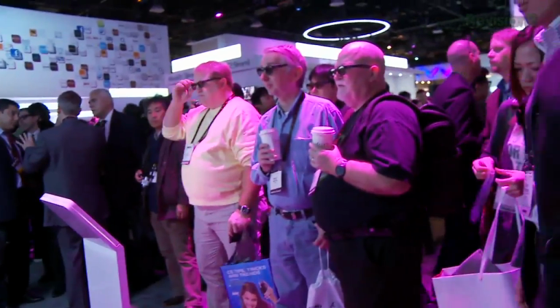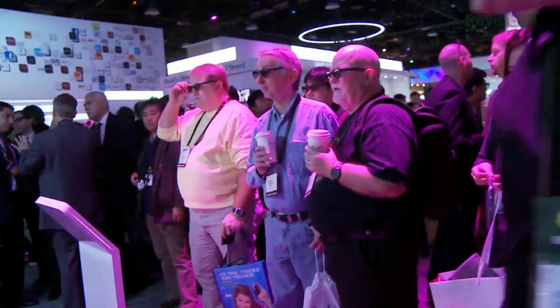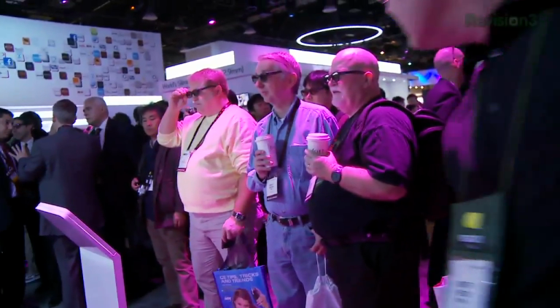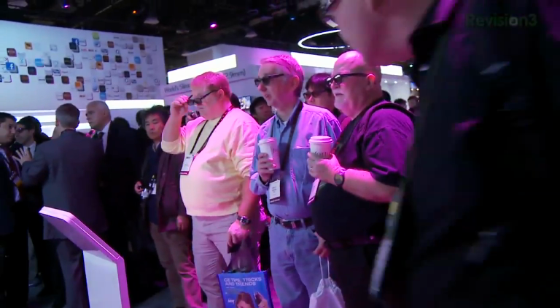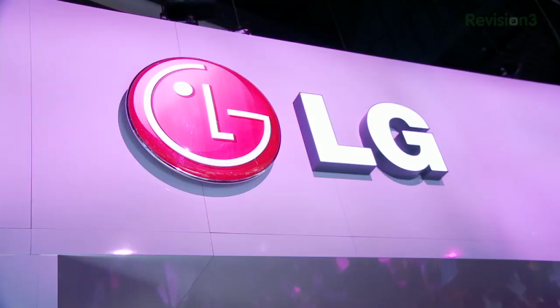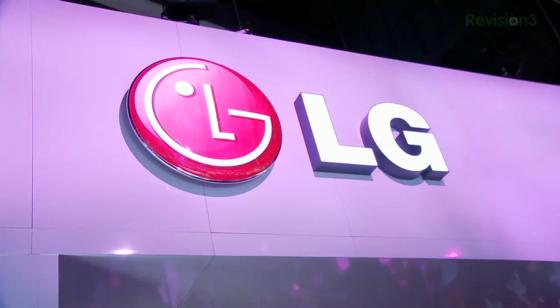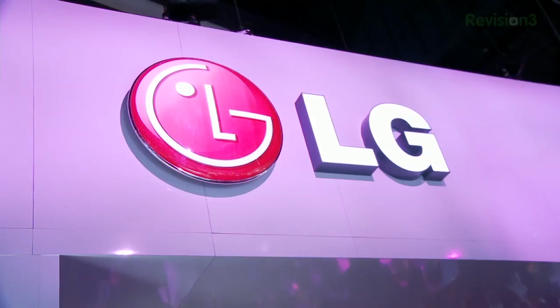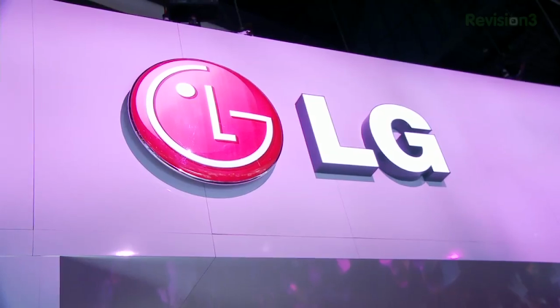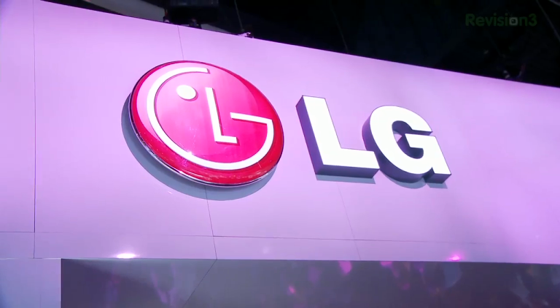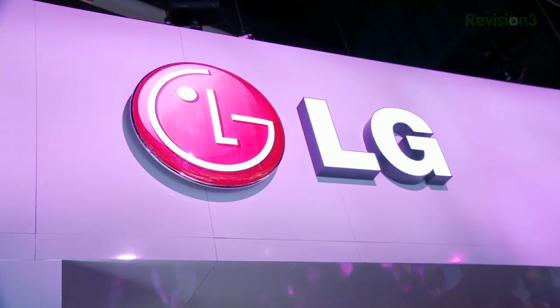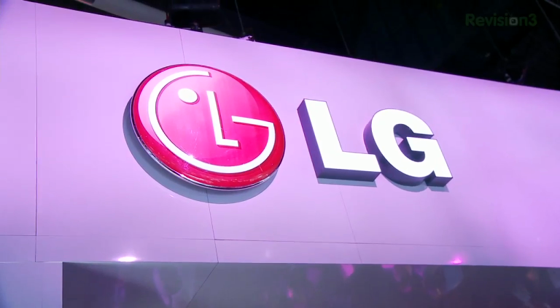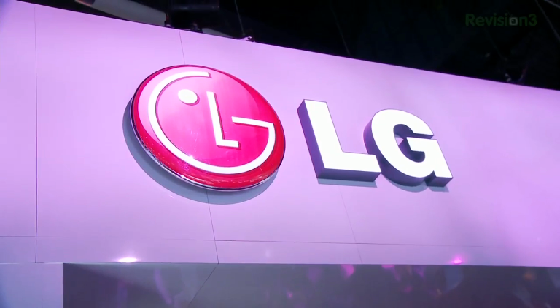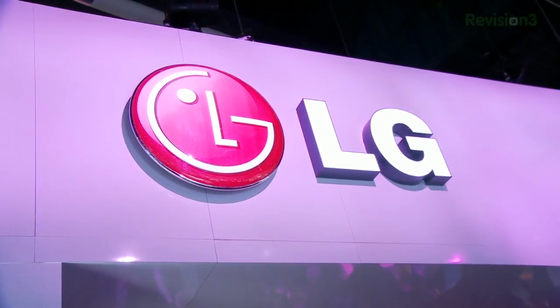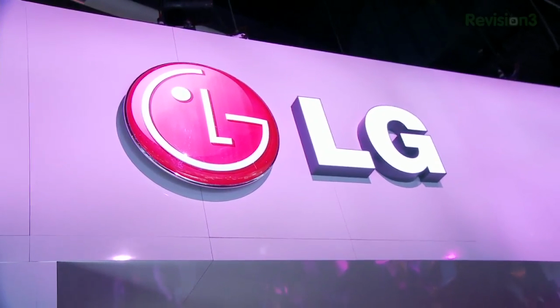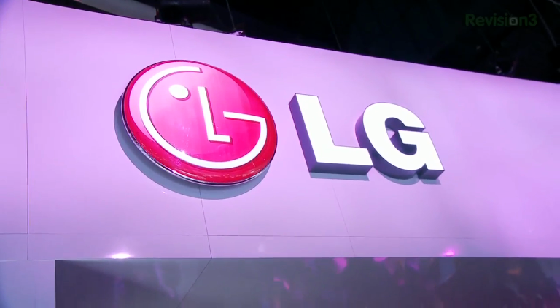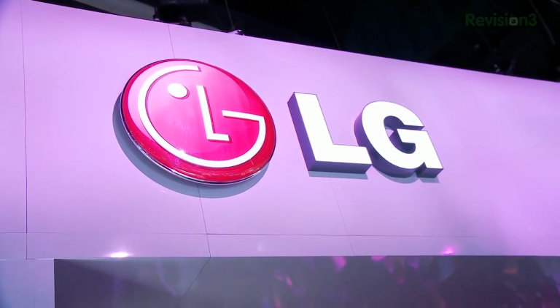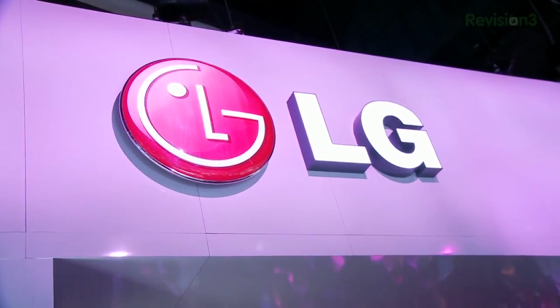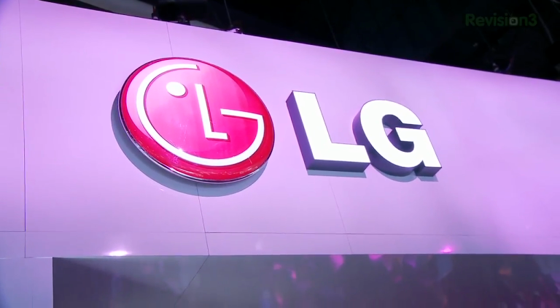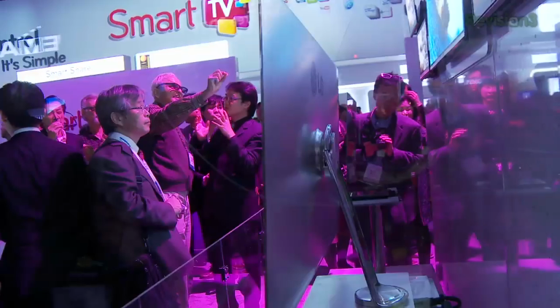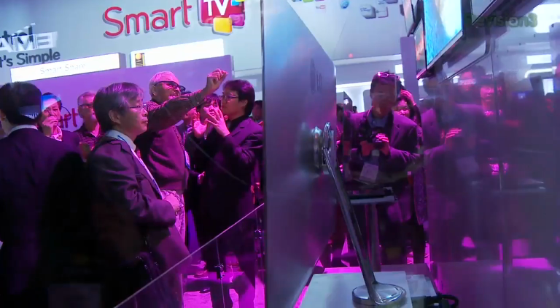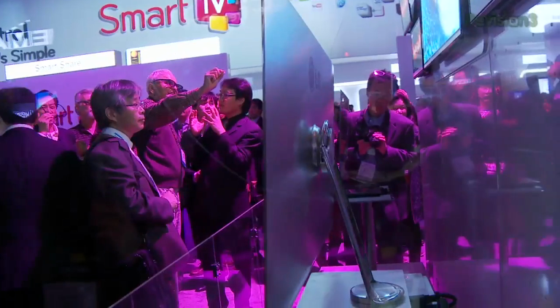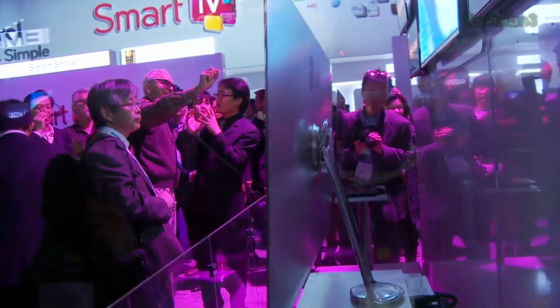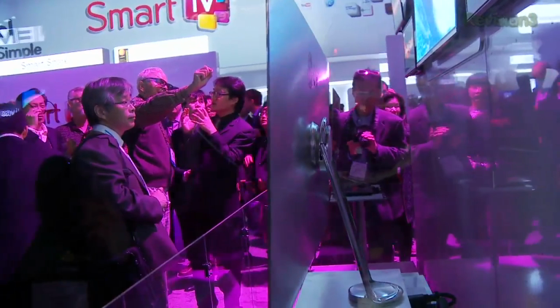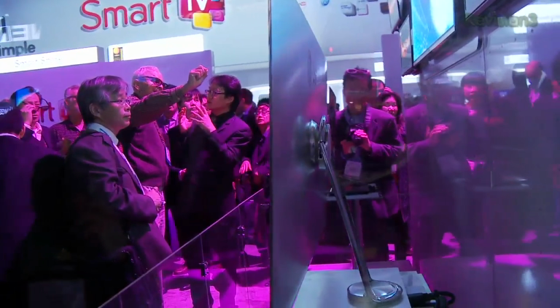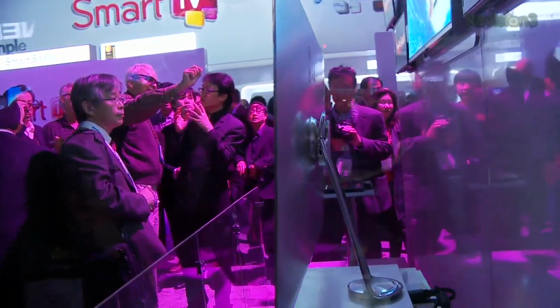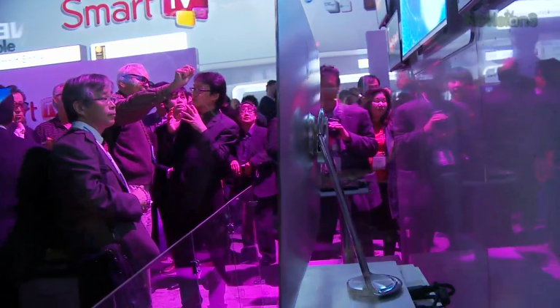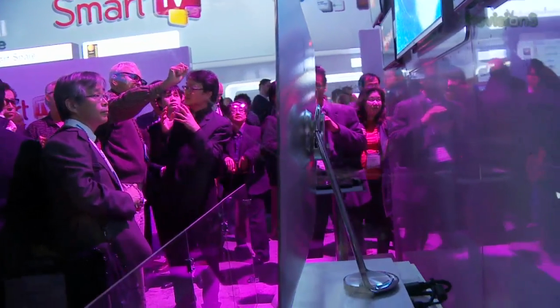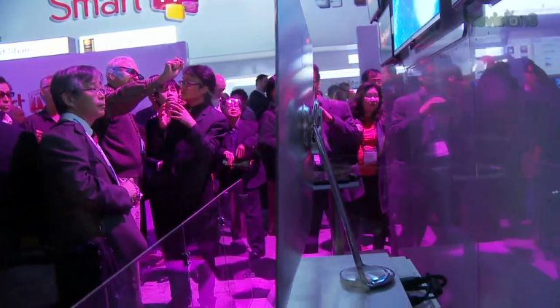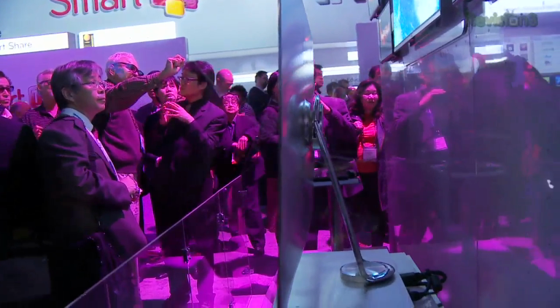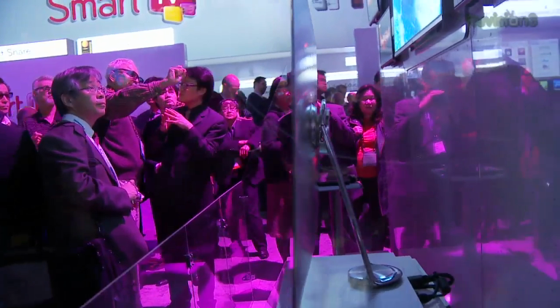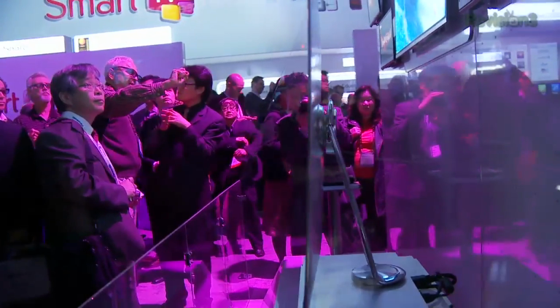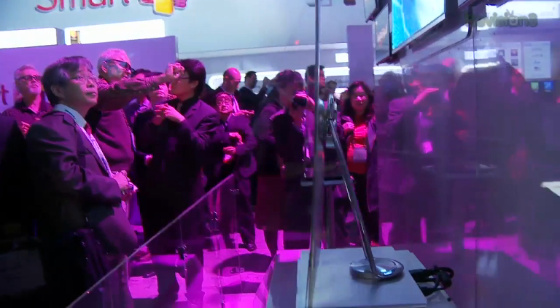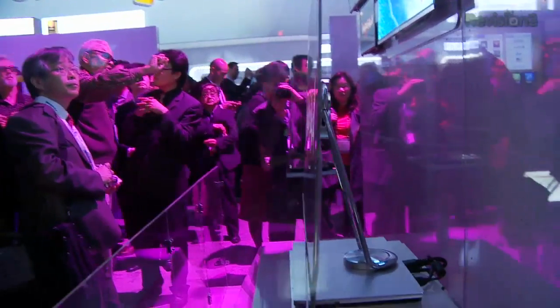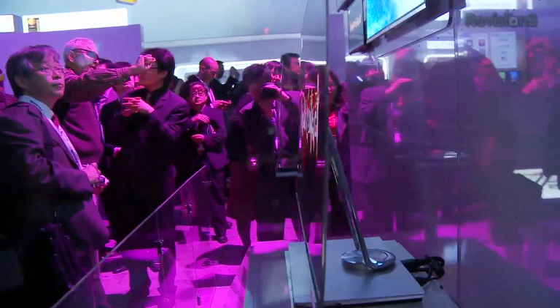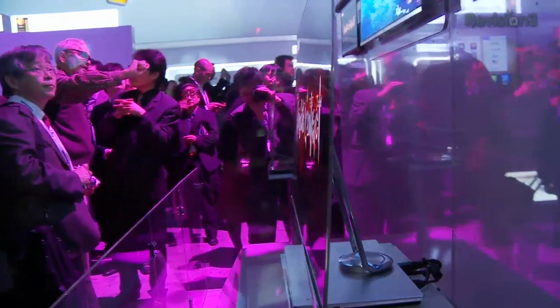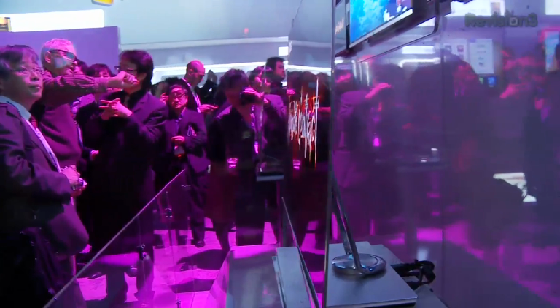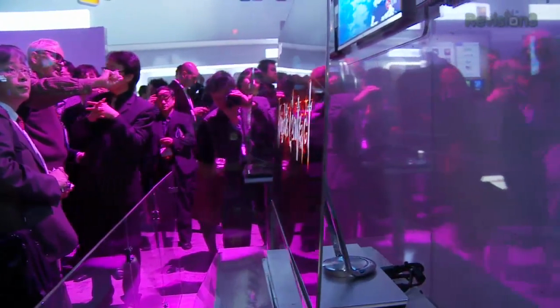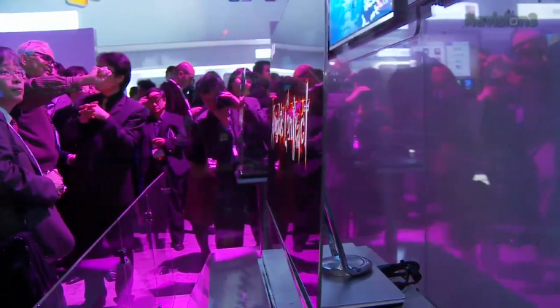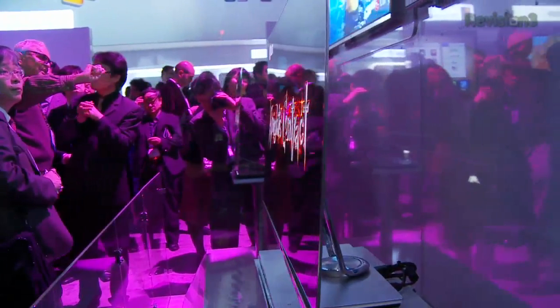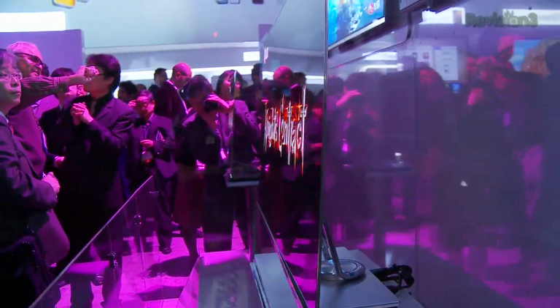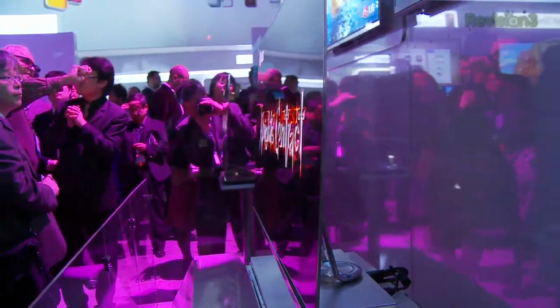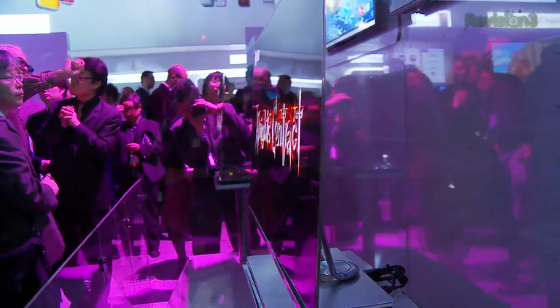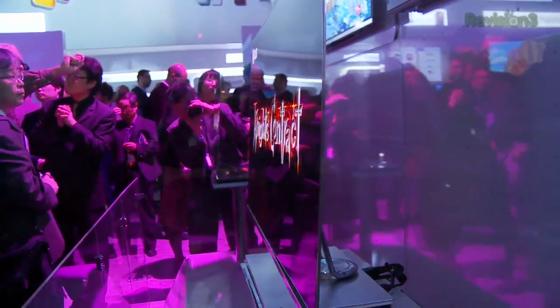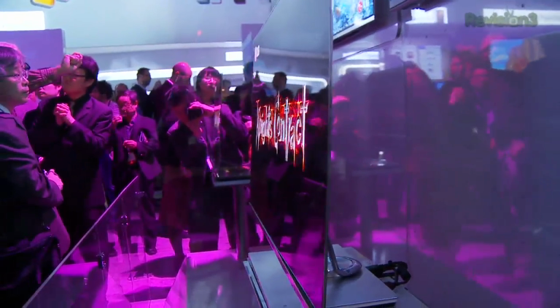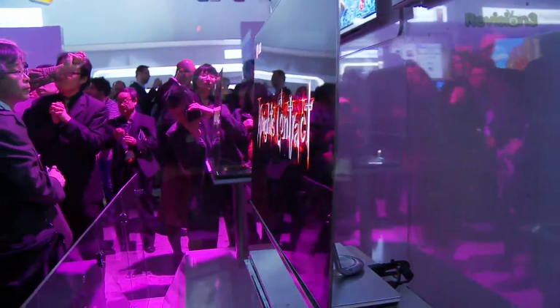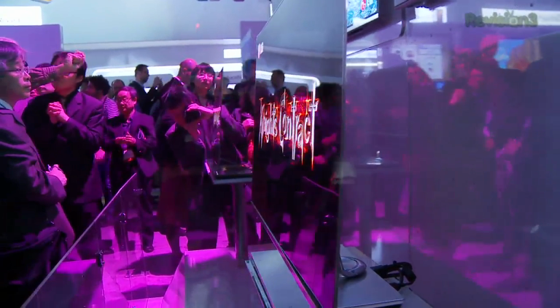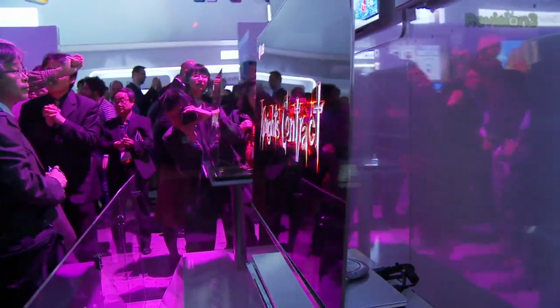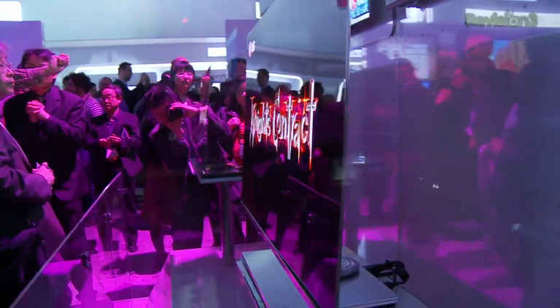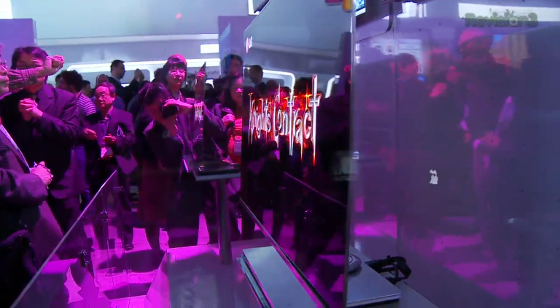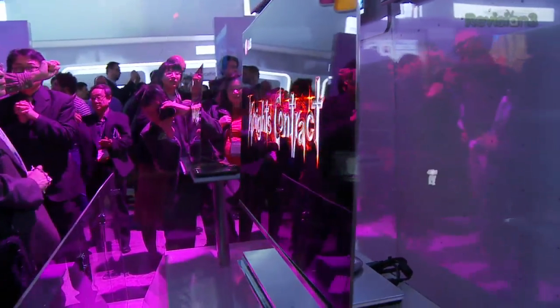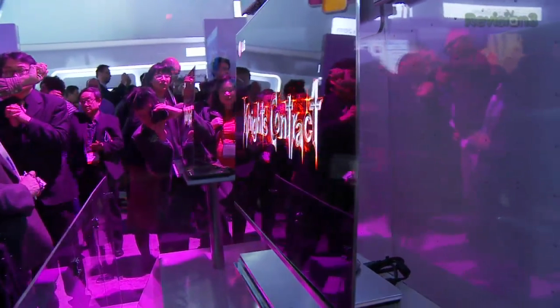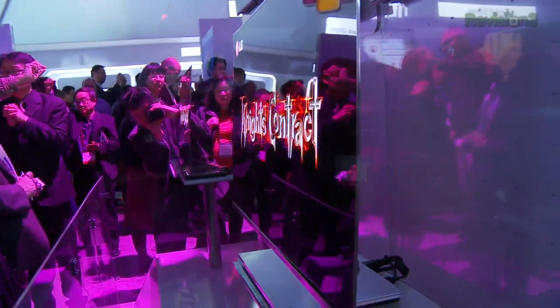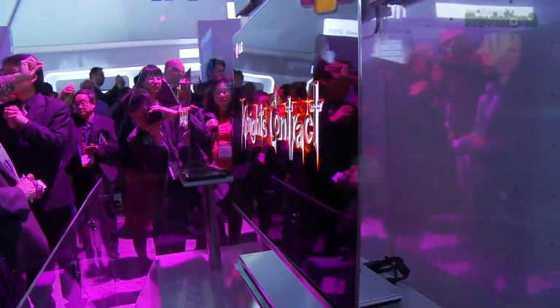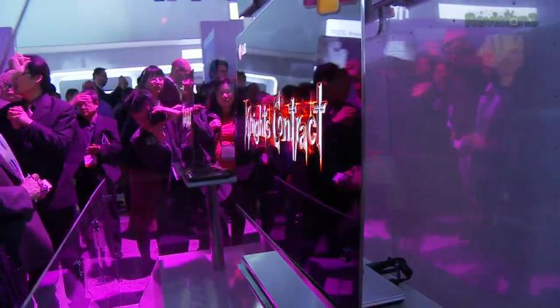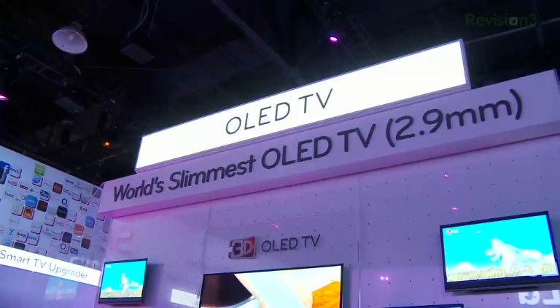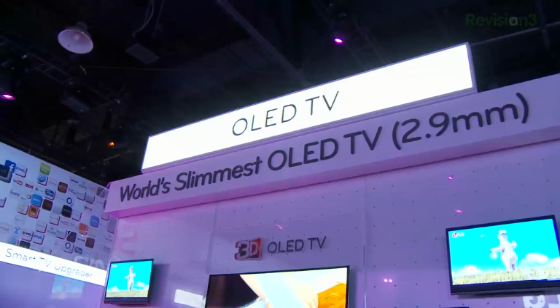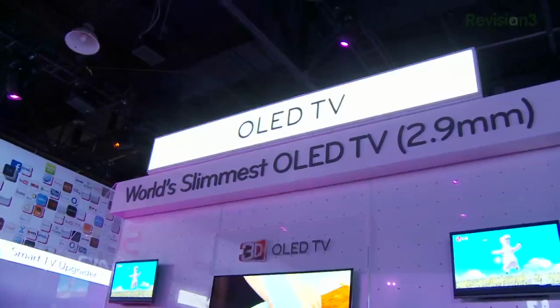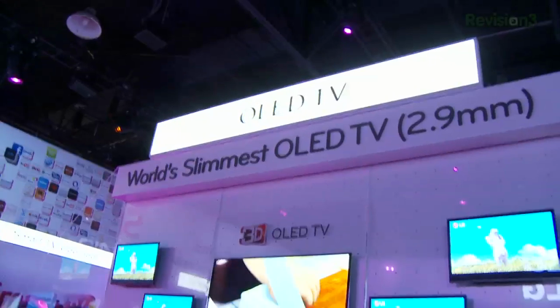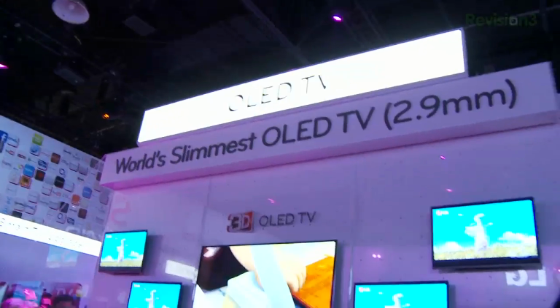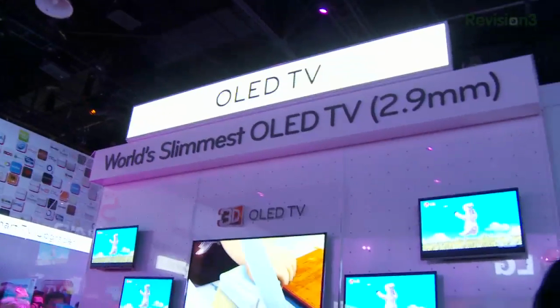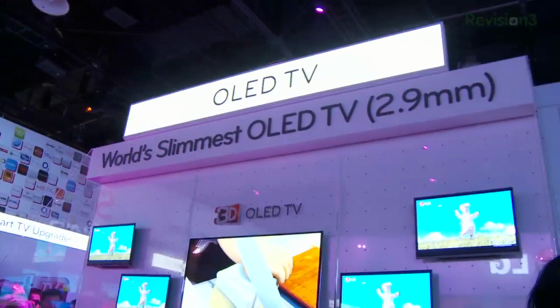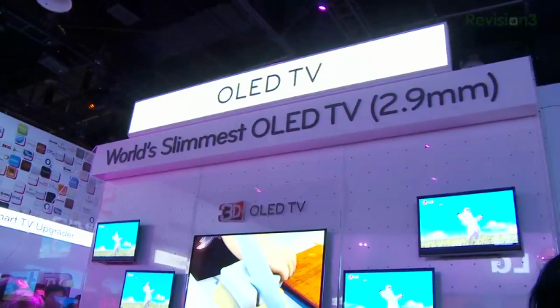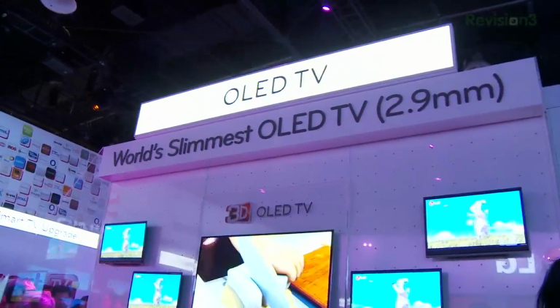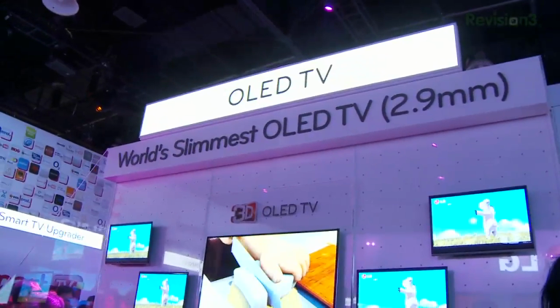Some of the many cool things being displayed in this booth: a very, very thin OLED TV, 2.9 millimeters thick. That's paper thin.